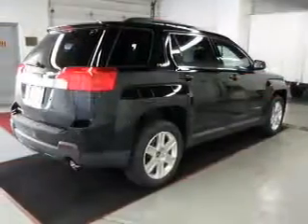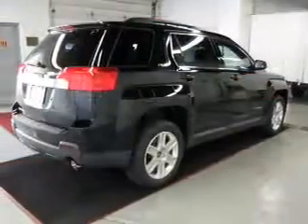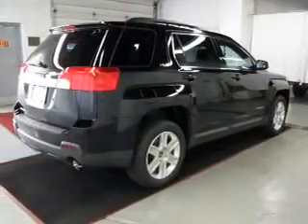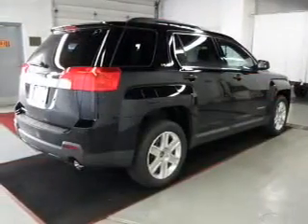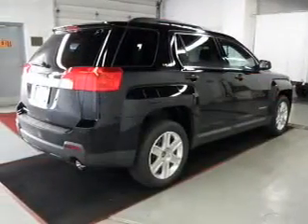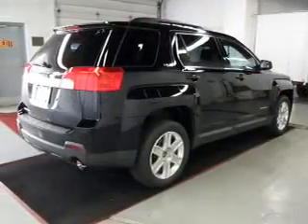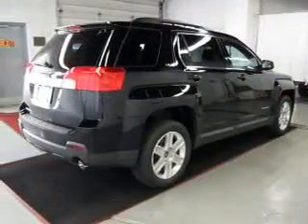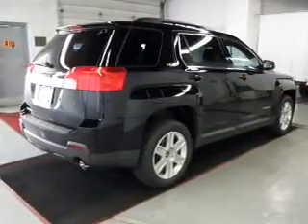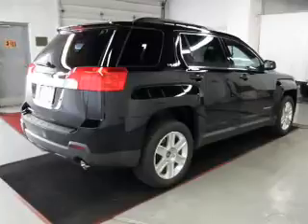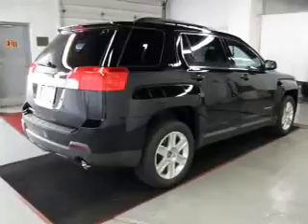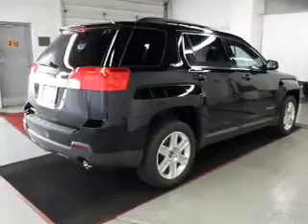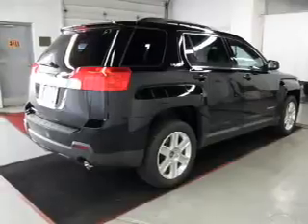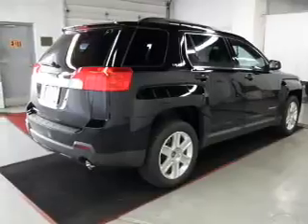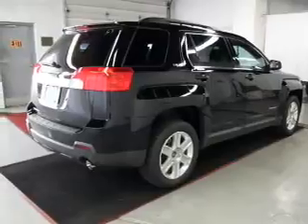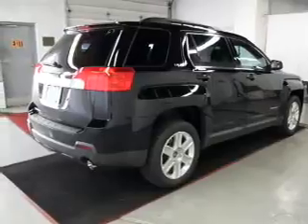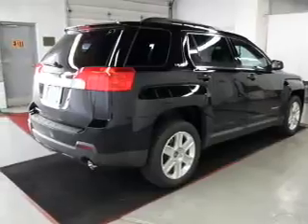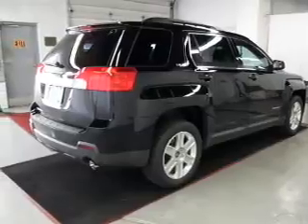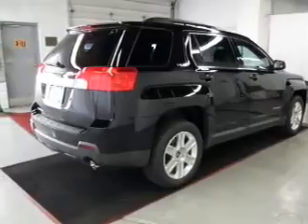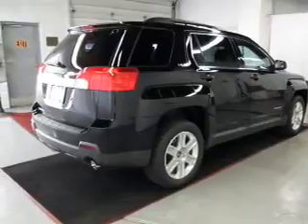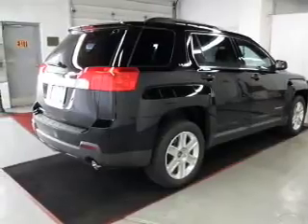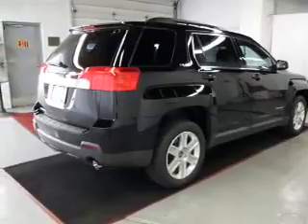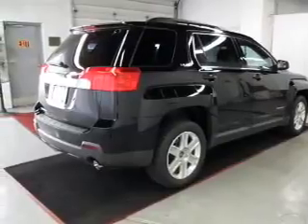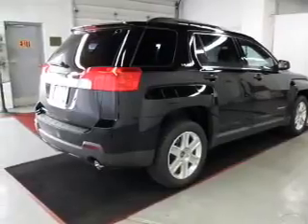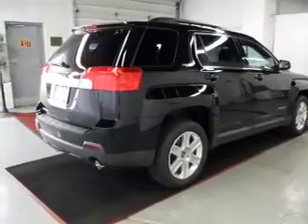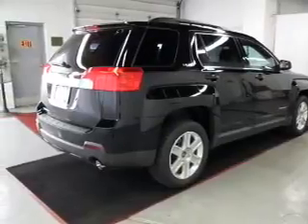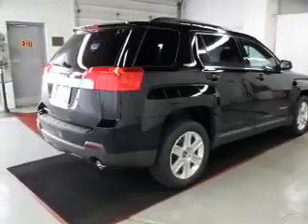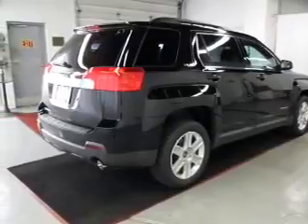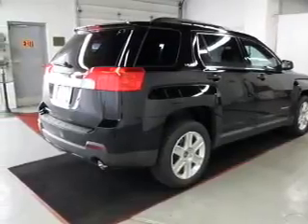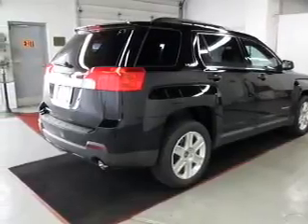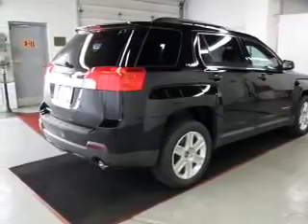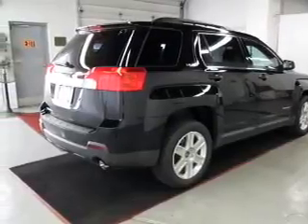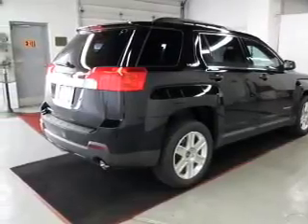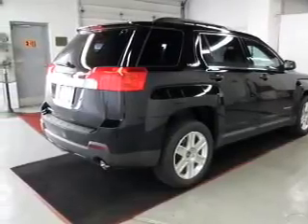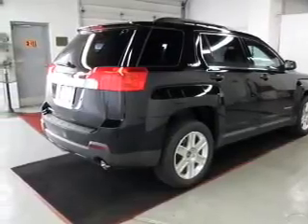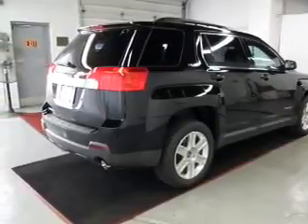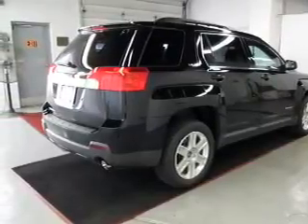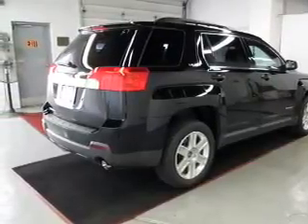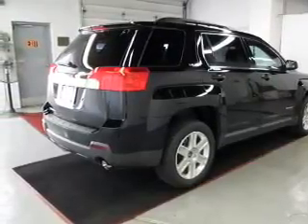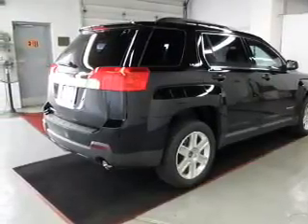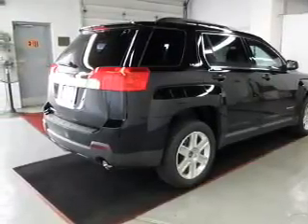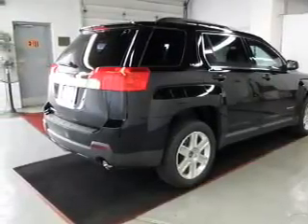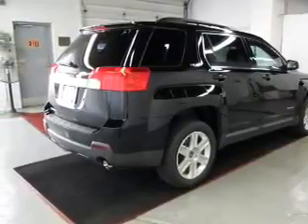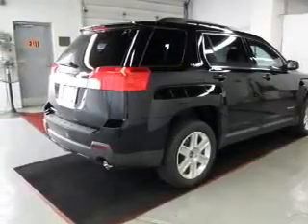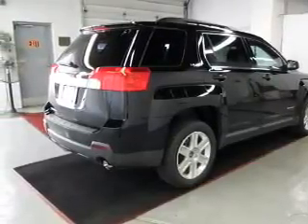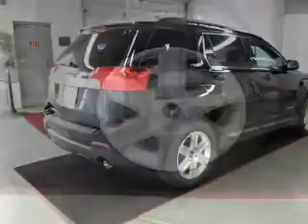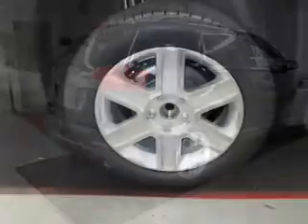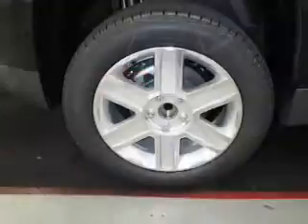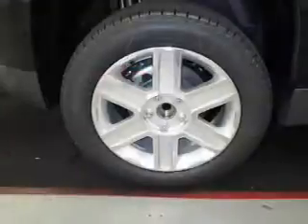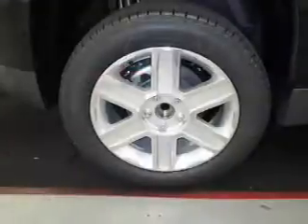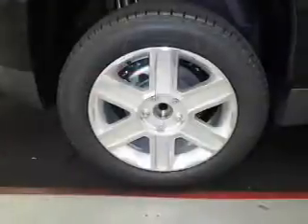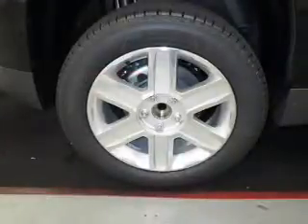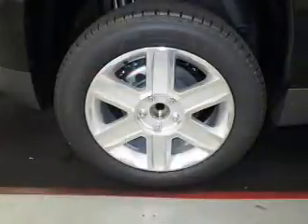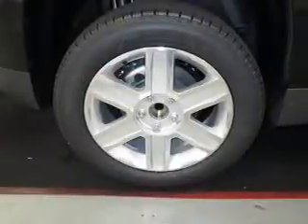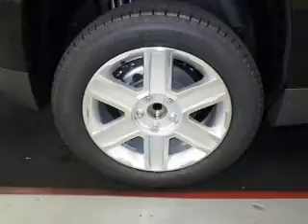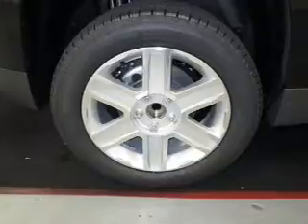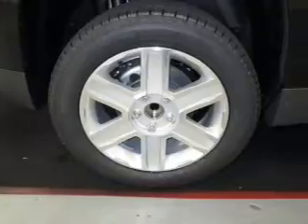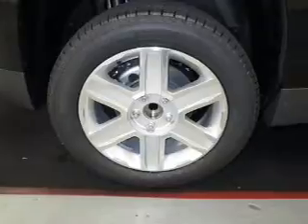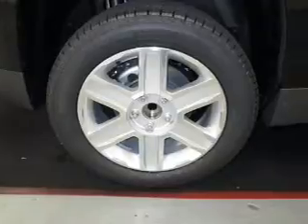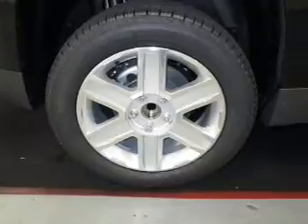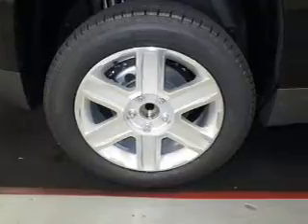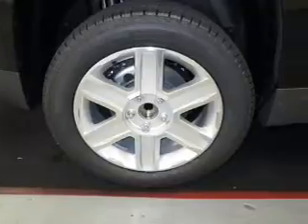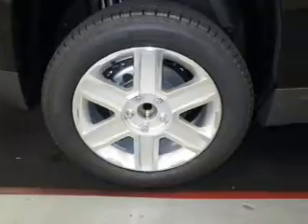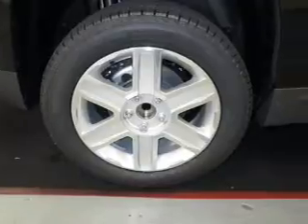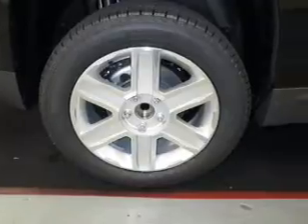Power door locks, power windows, cruise control, Bluetooth wireless, an AM-FM stereo with a CD player, and satellite radio, power mirrors.